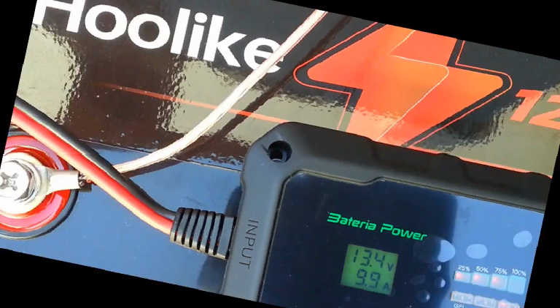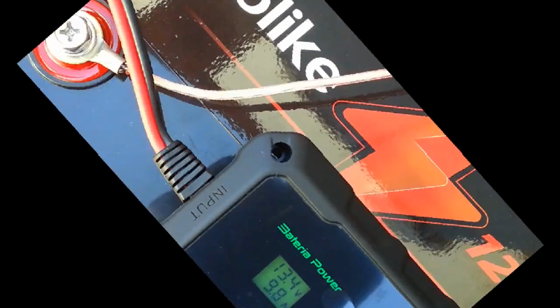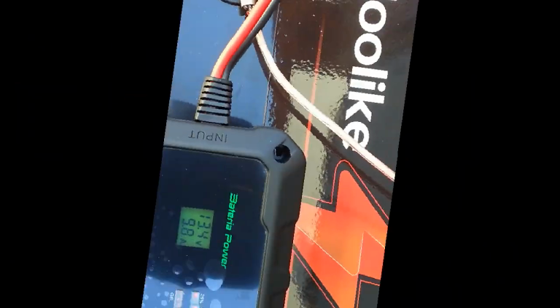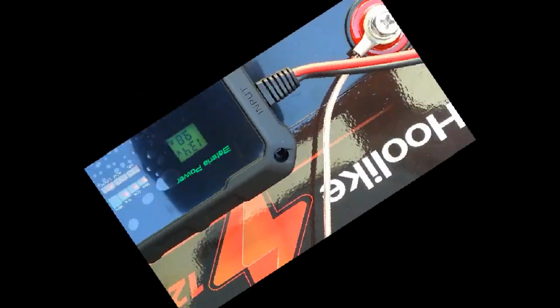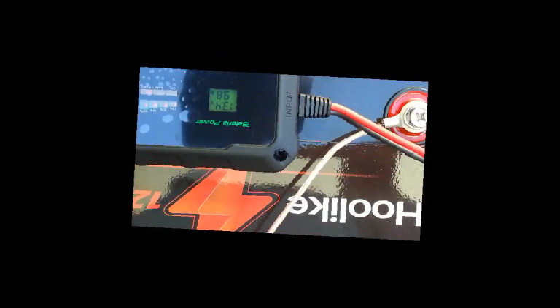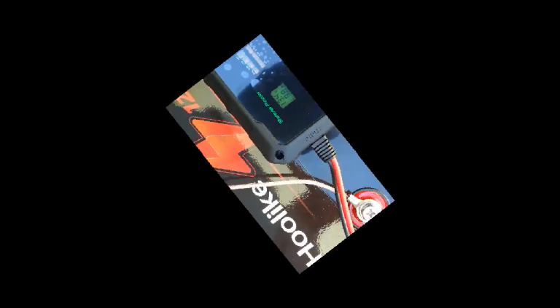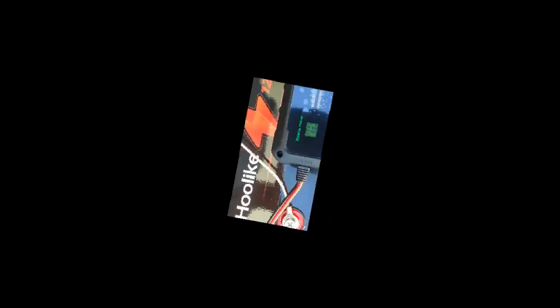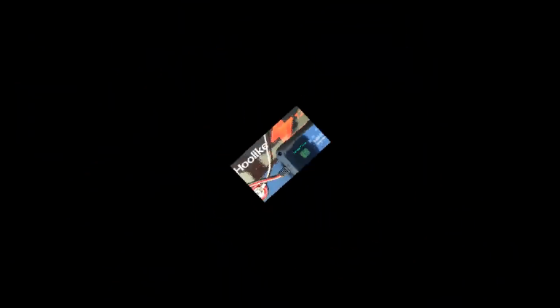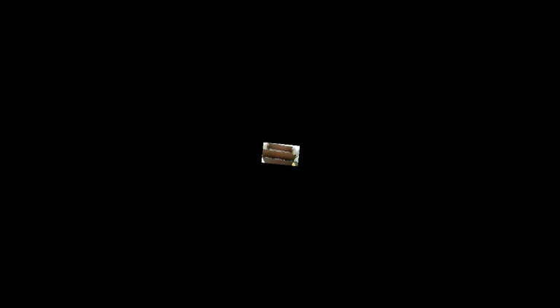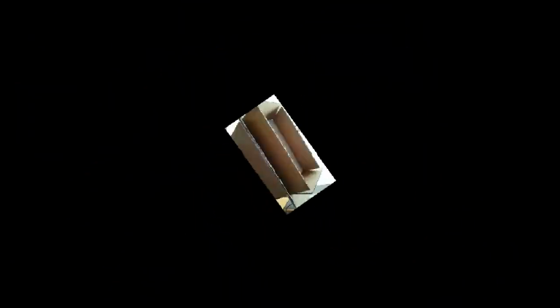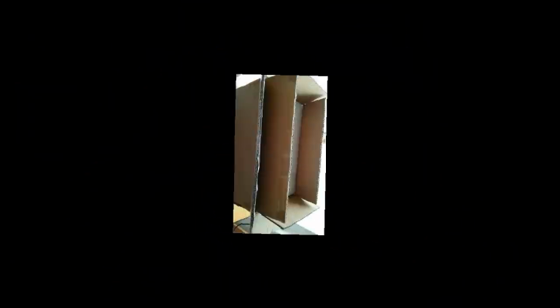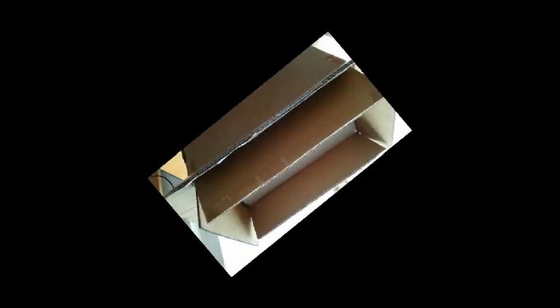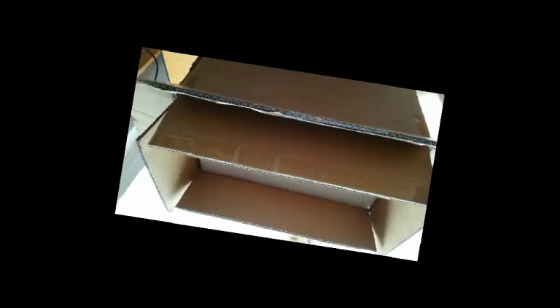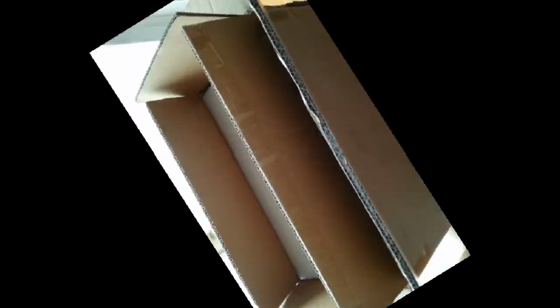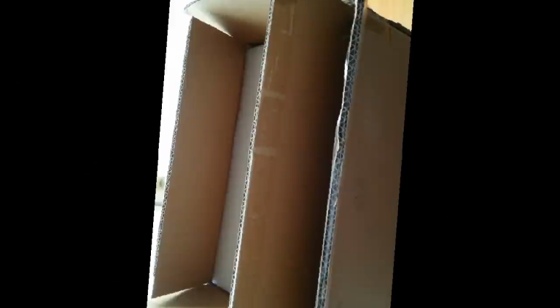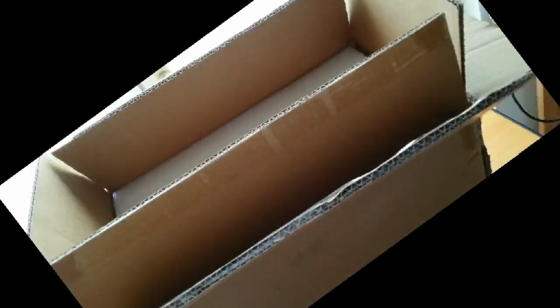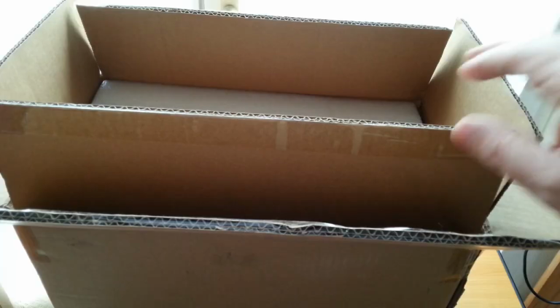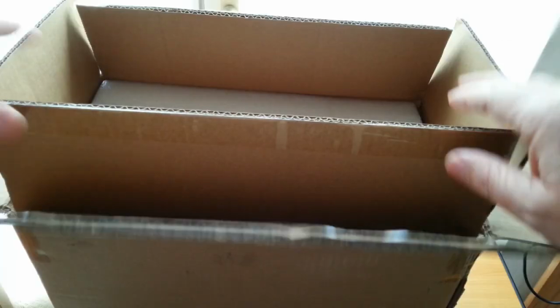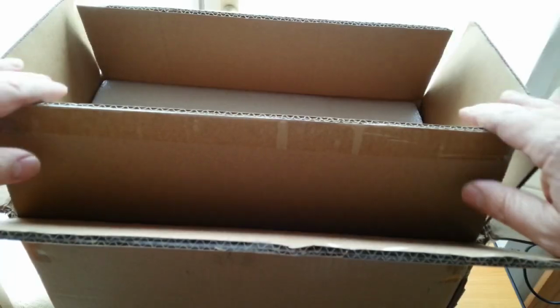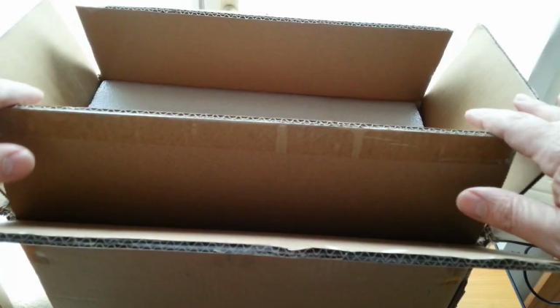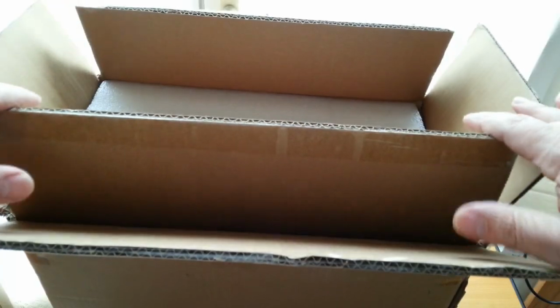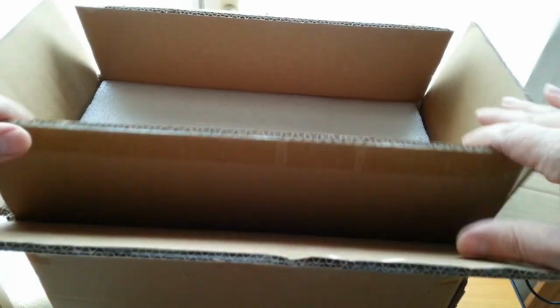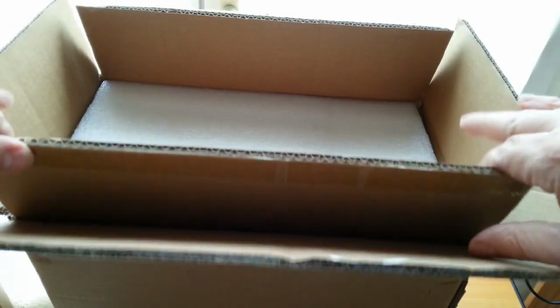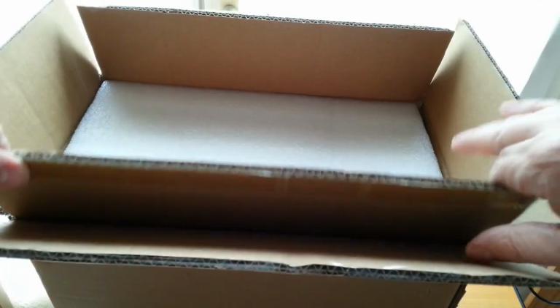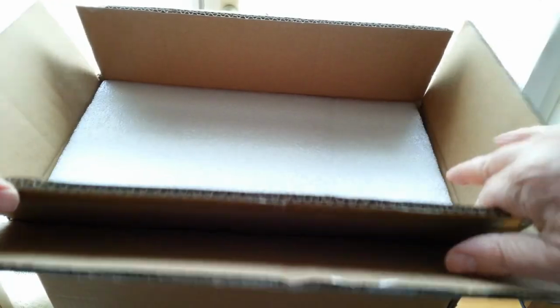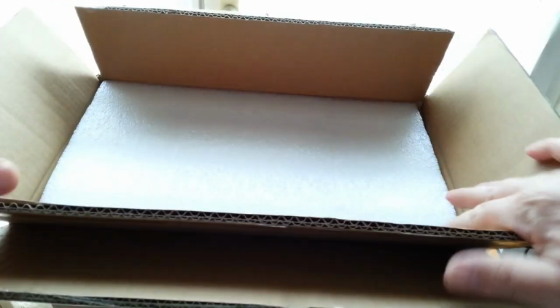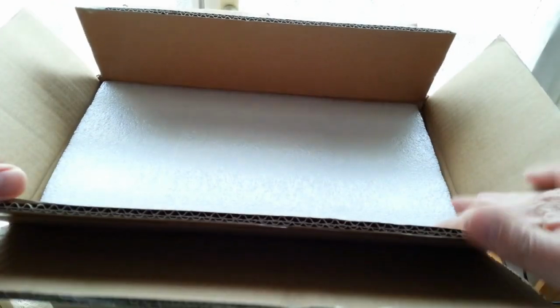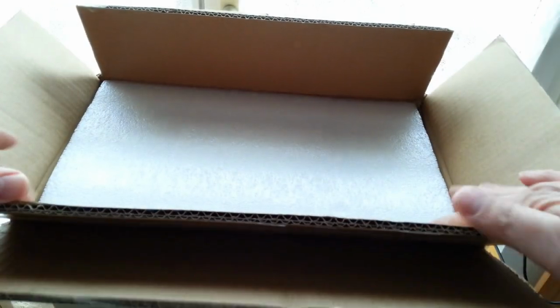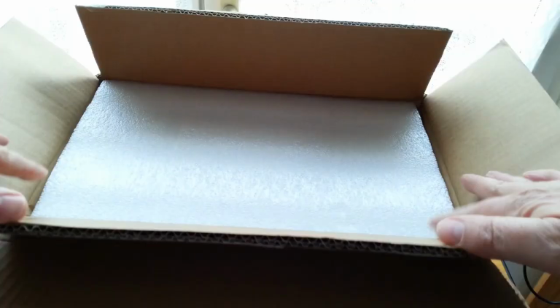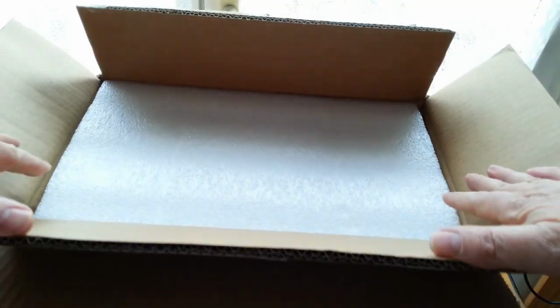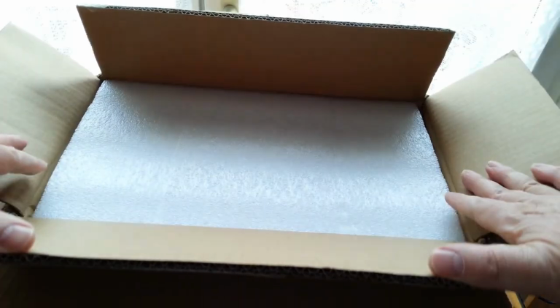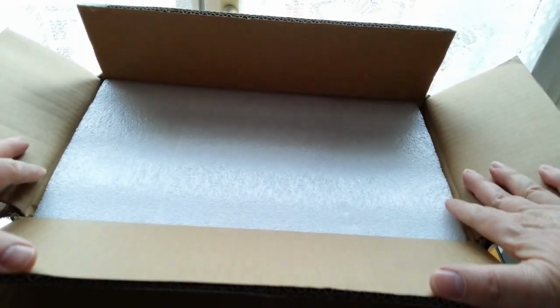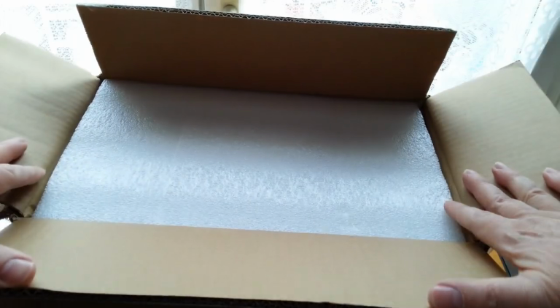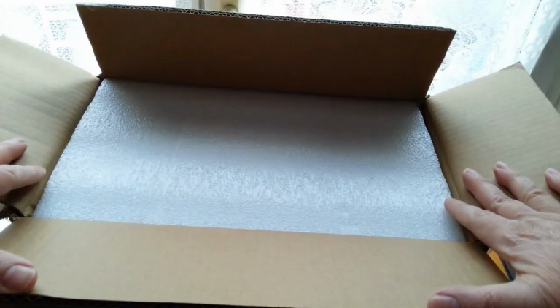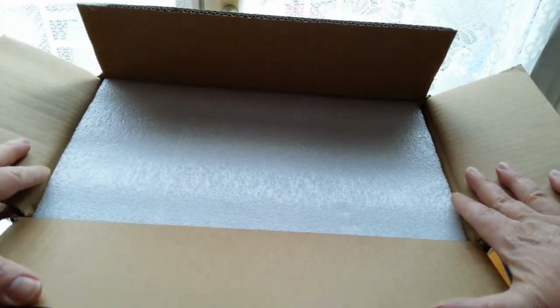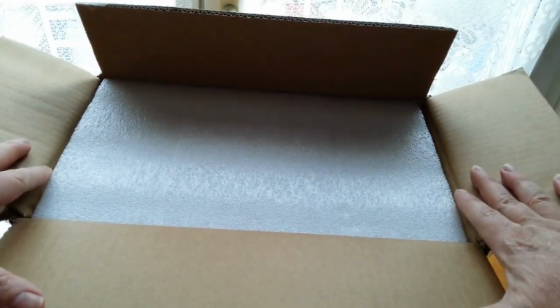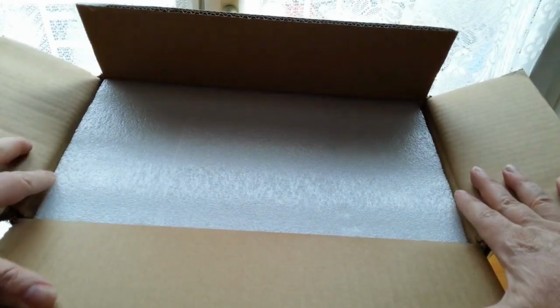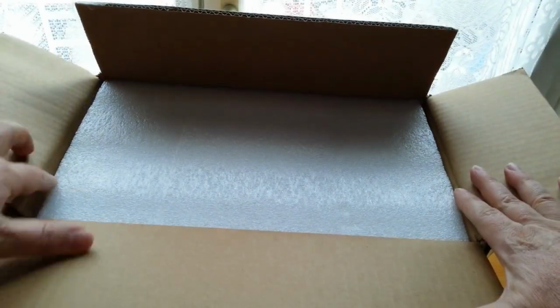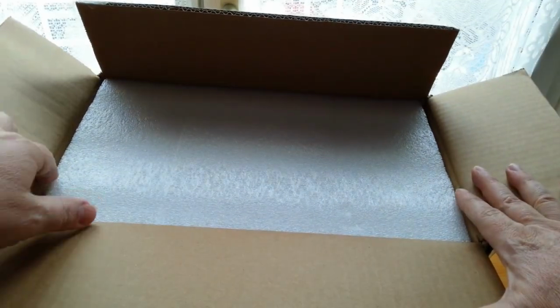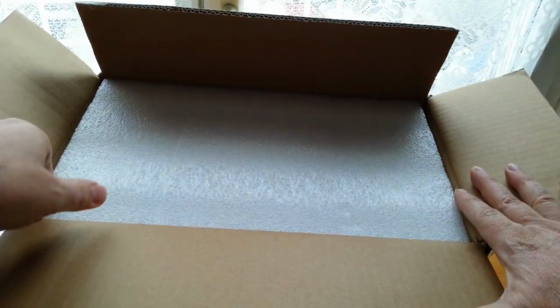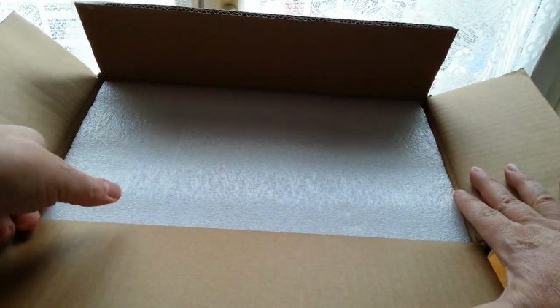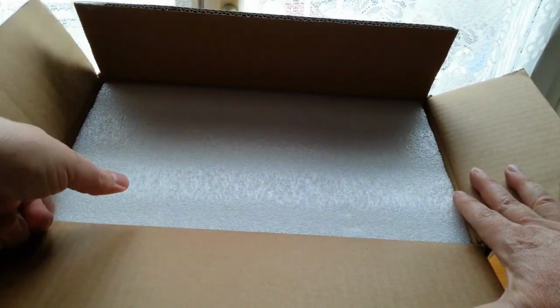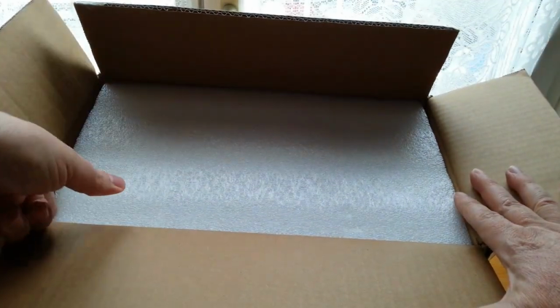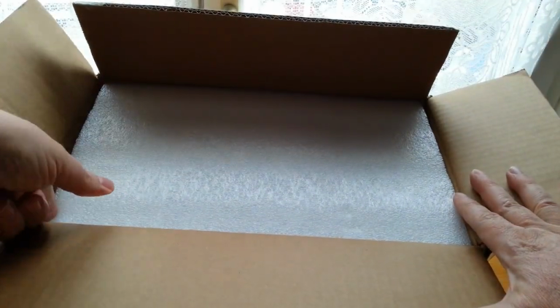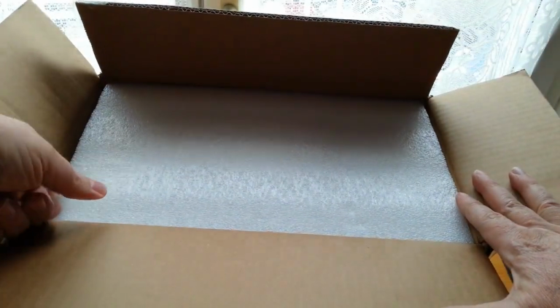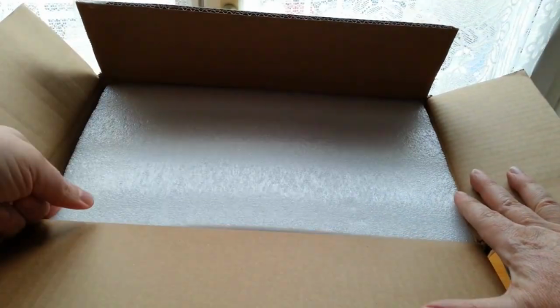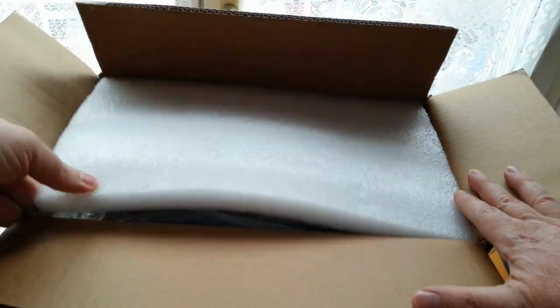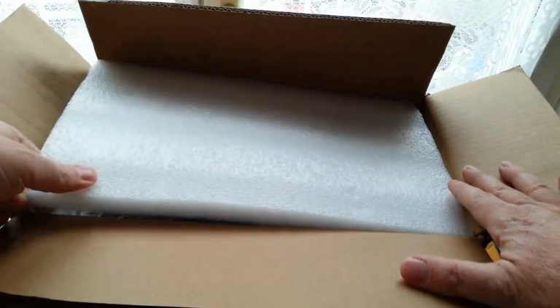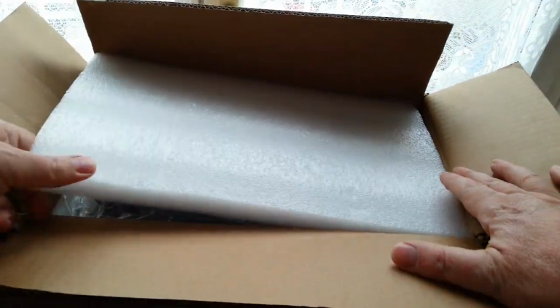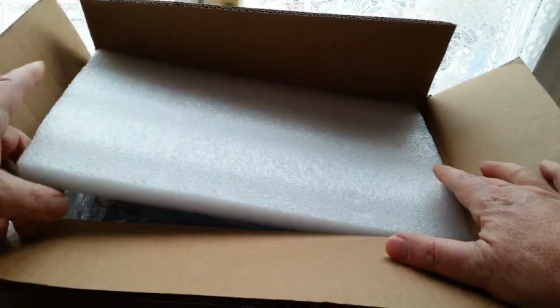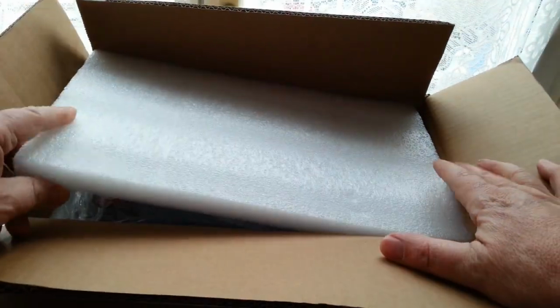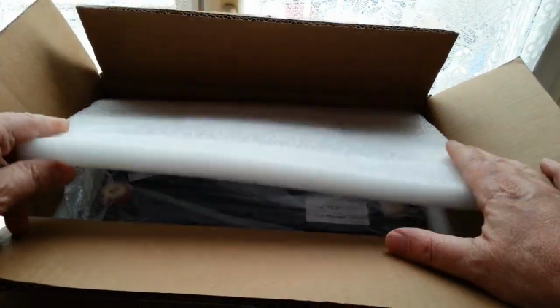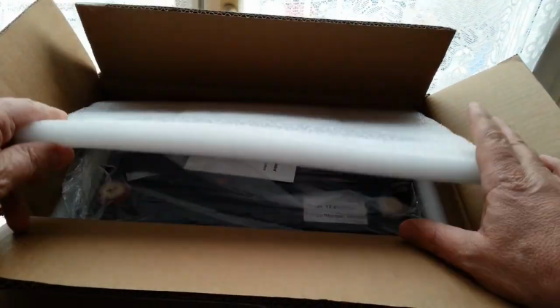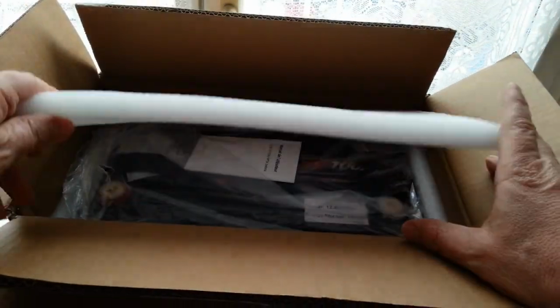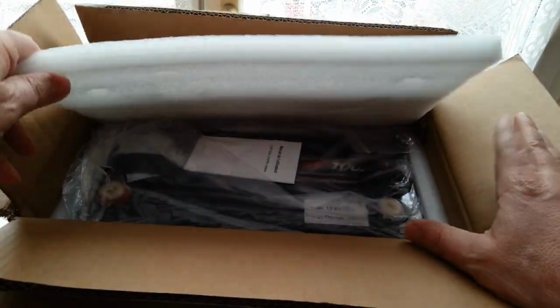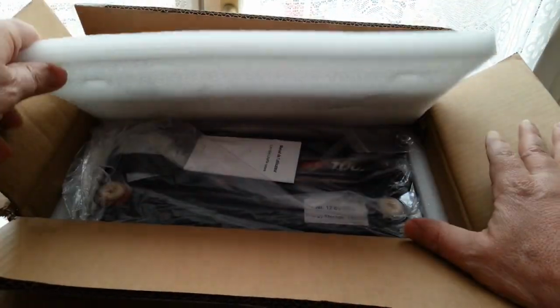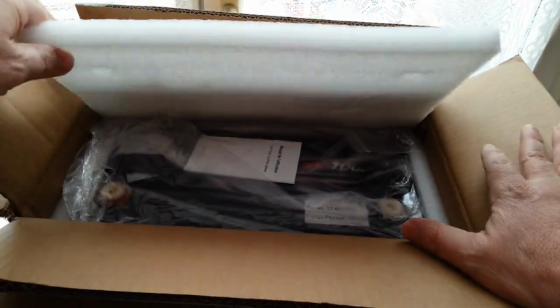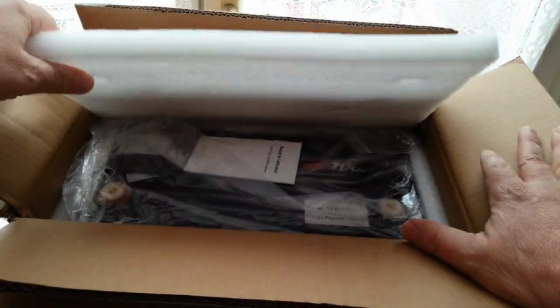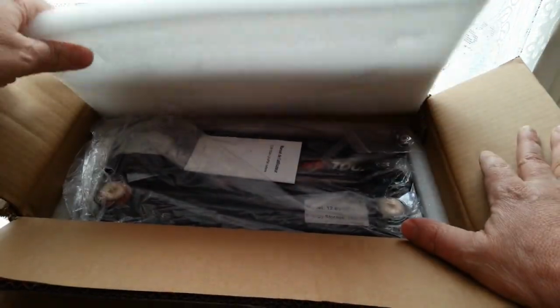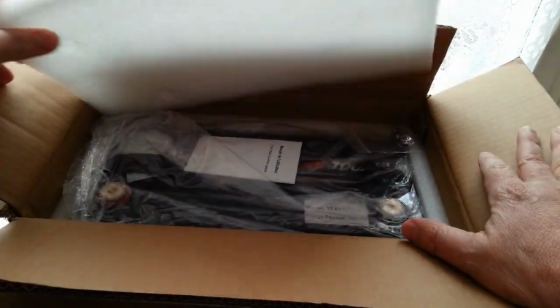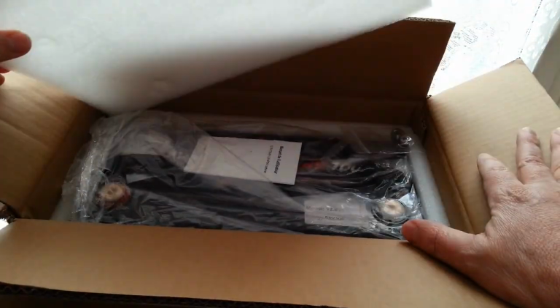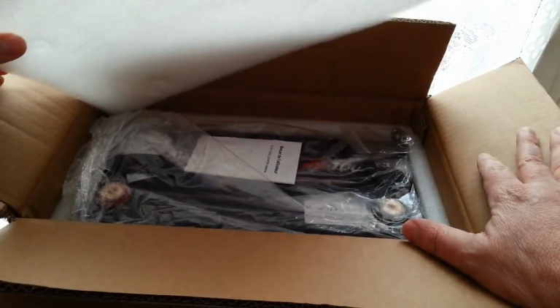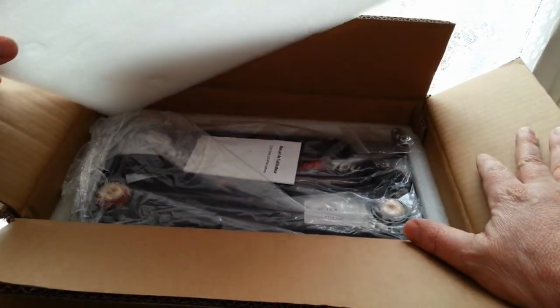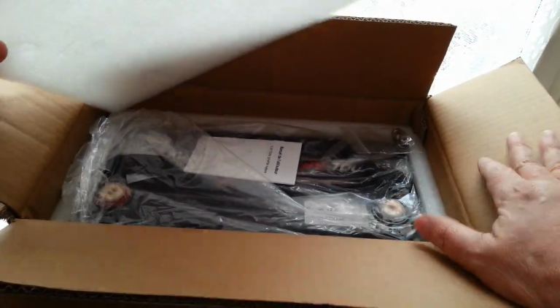When I receive a battery, the first thing I look at is the packaging. So apparently, it's already serious.